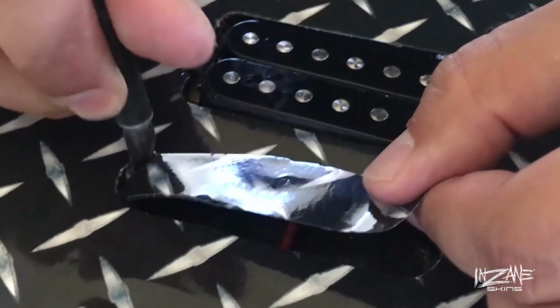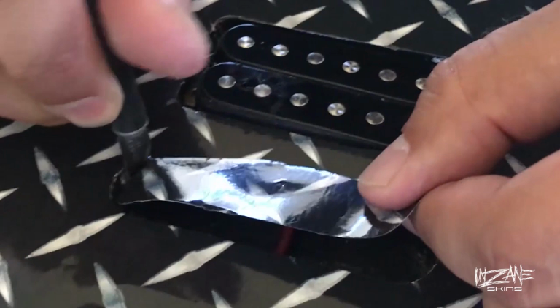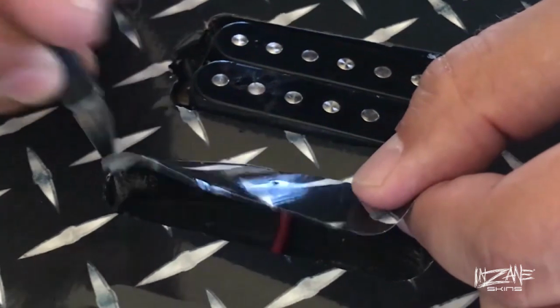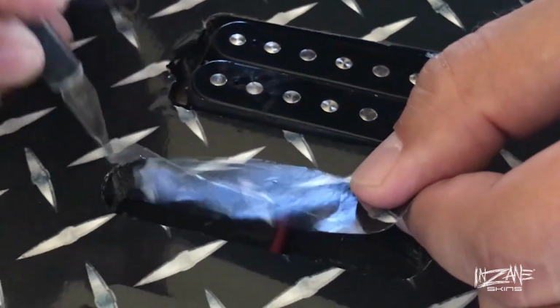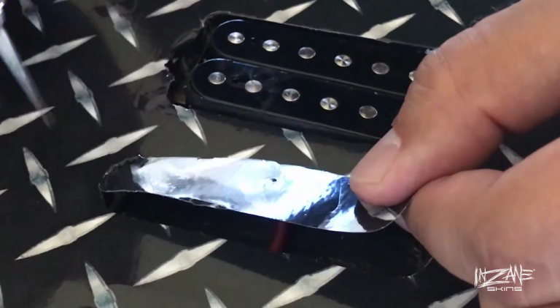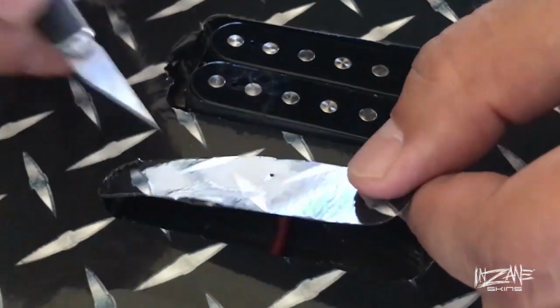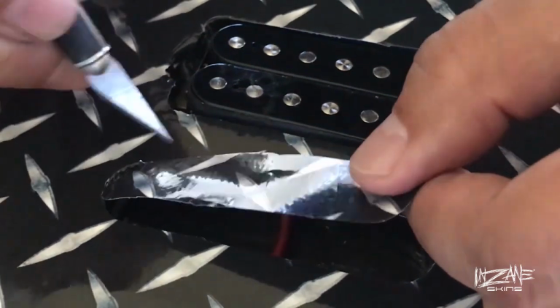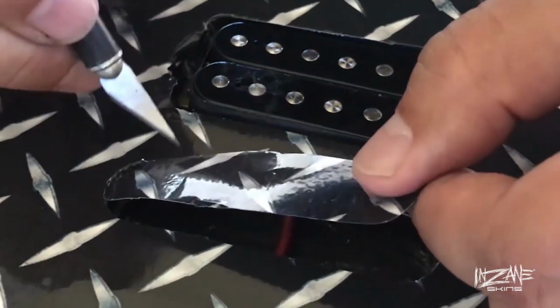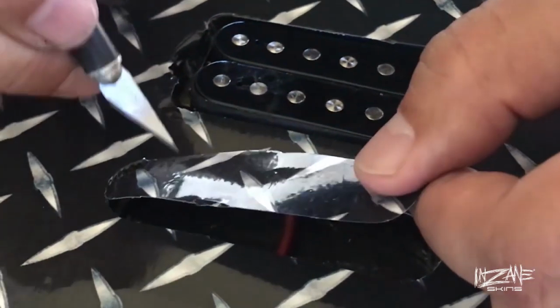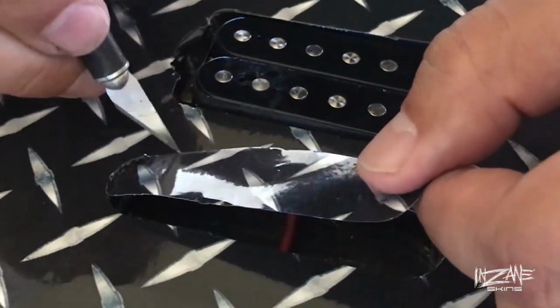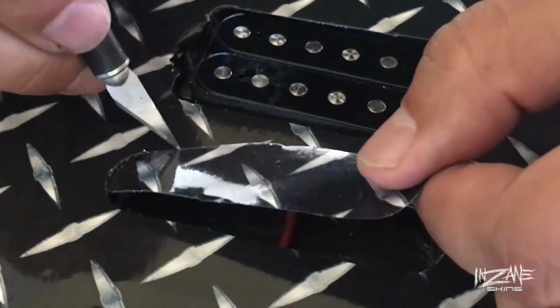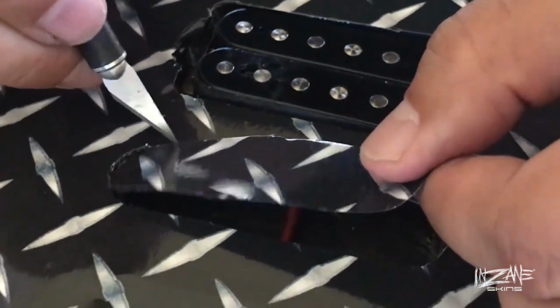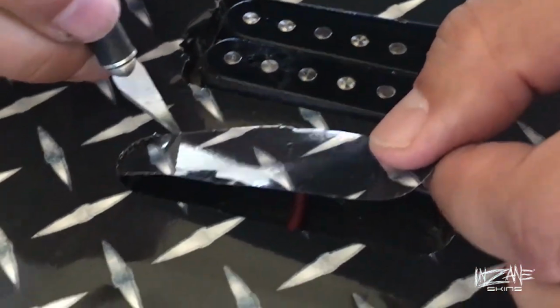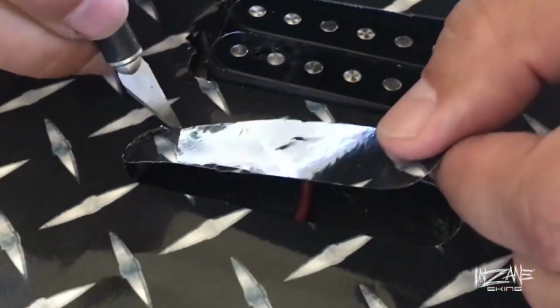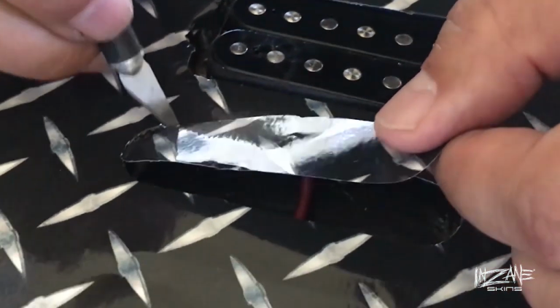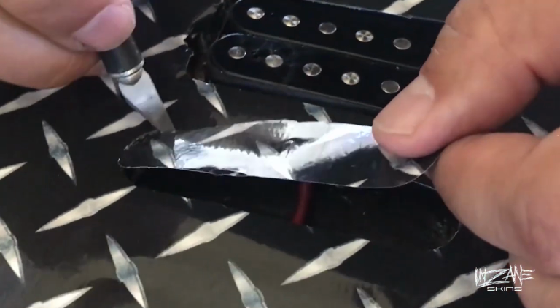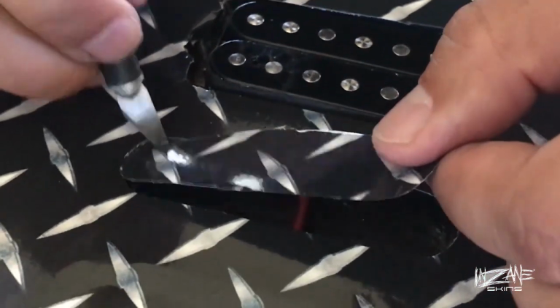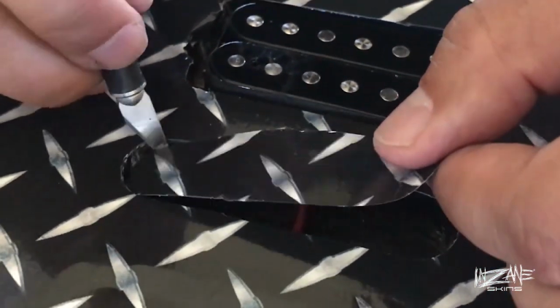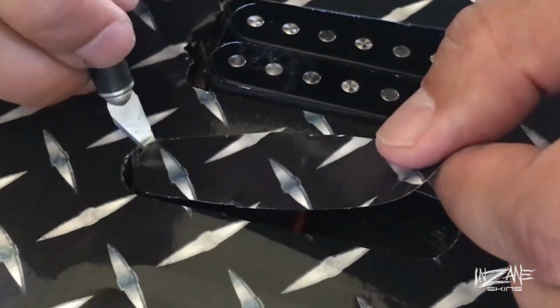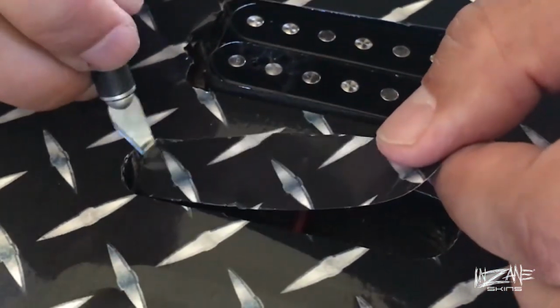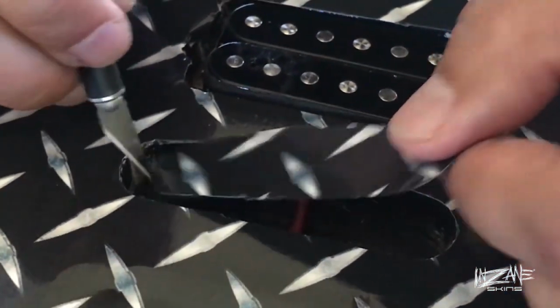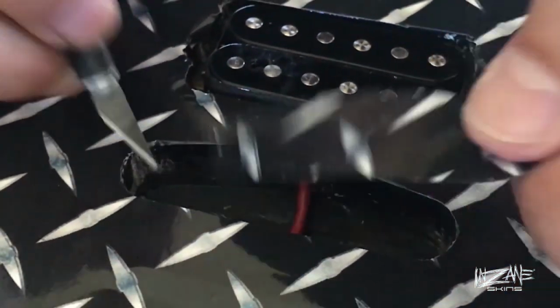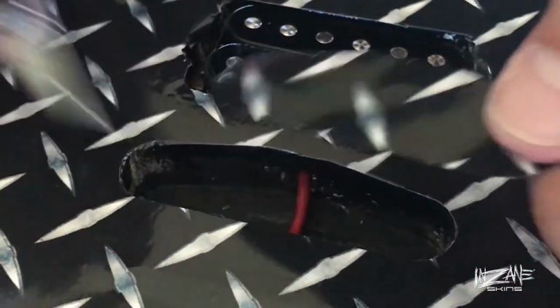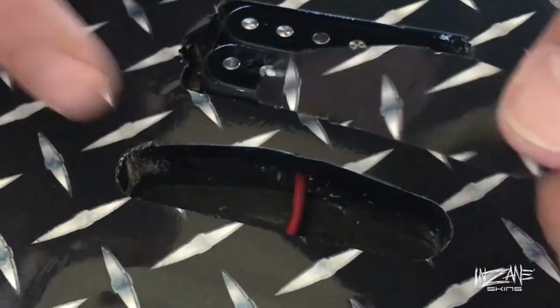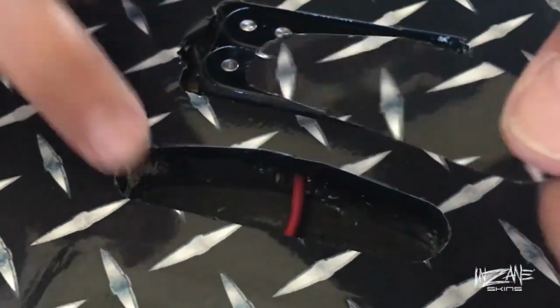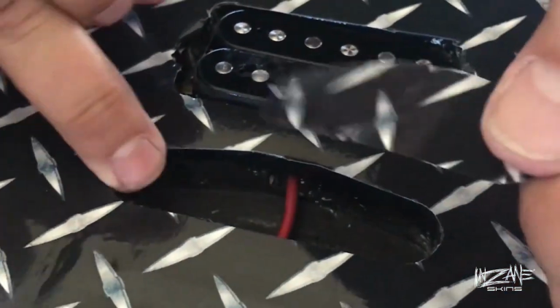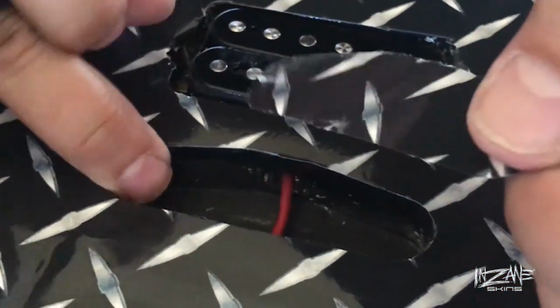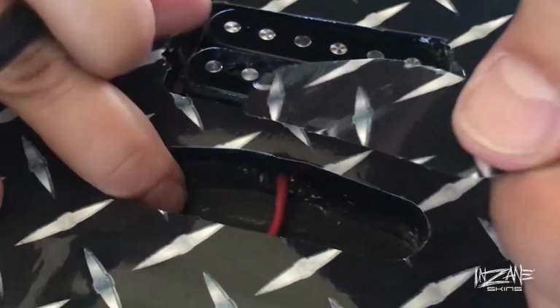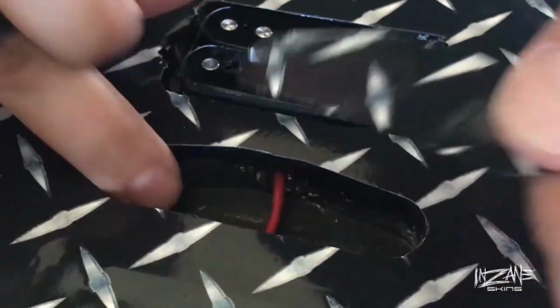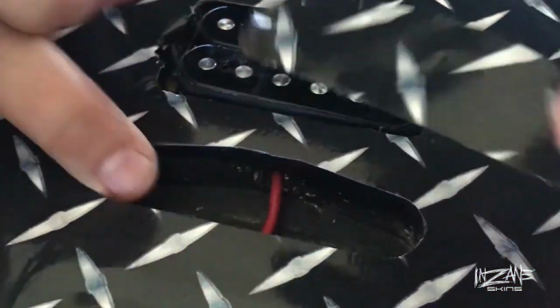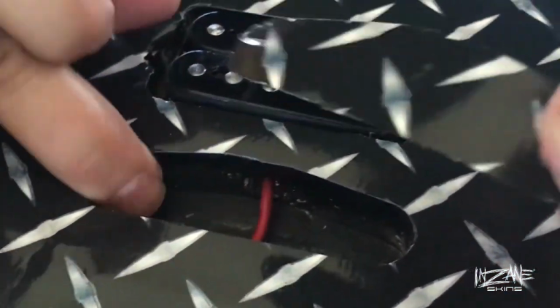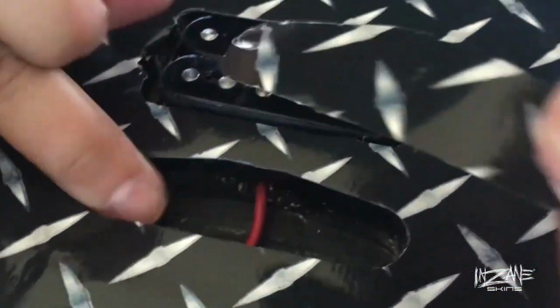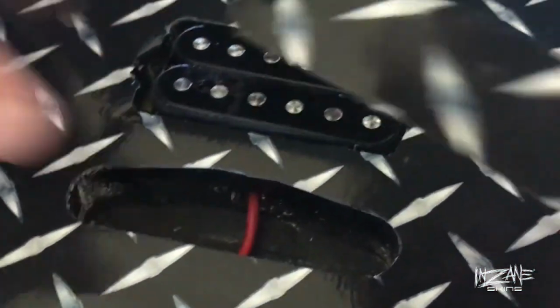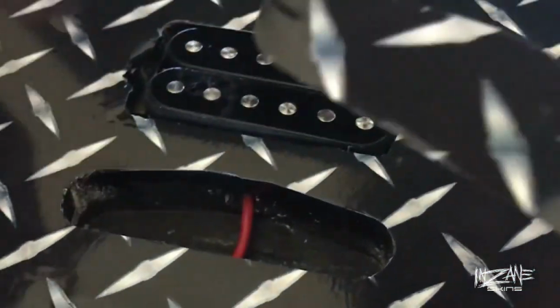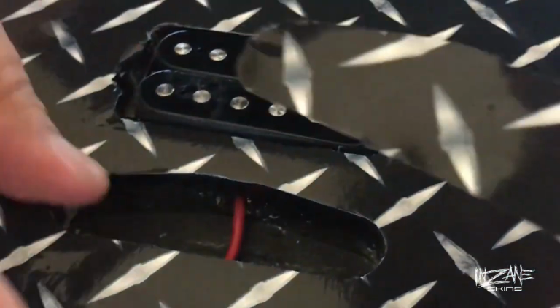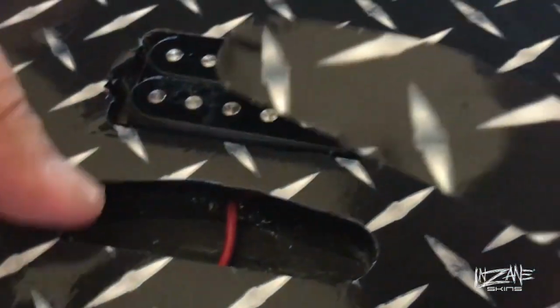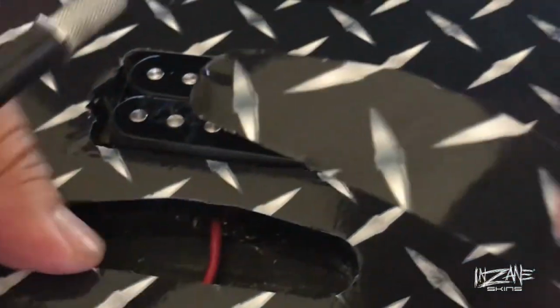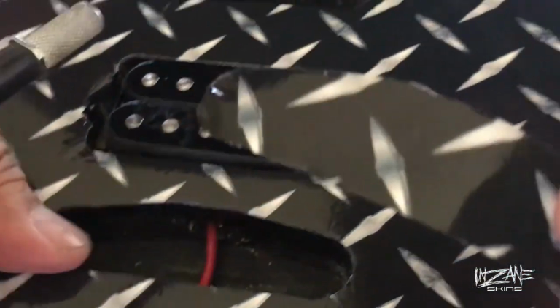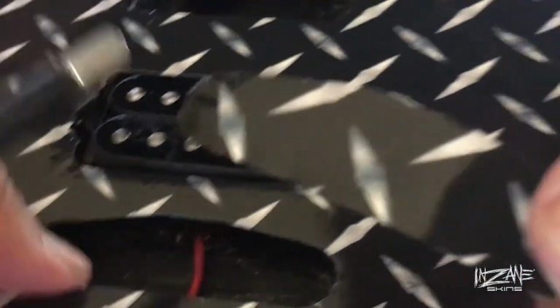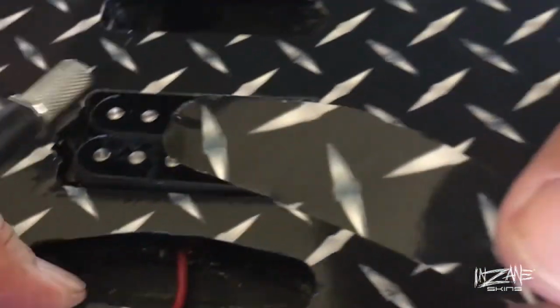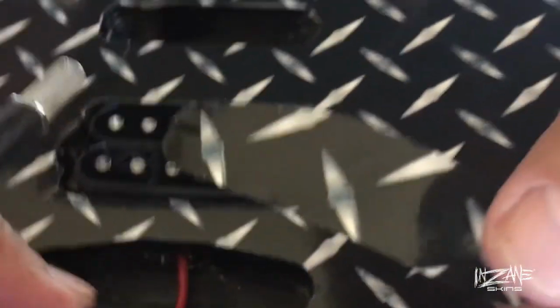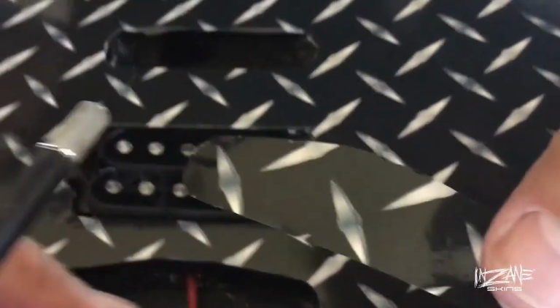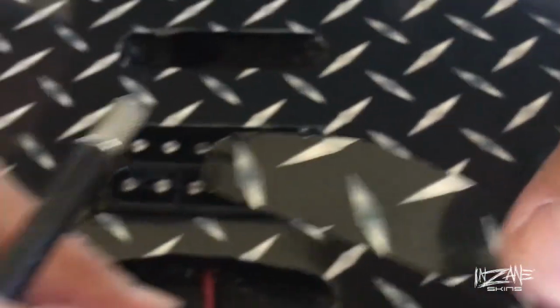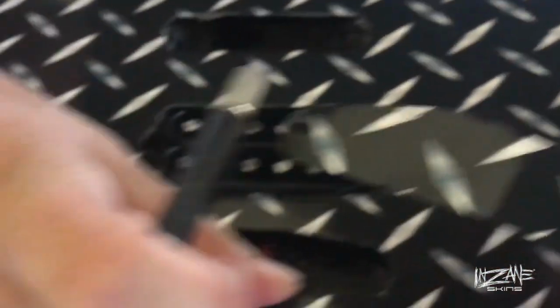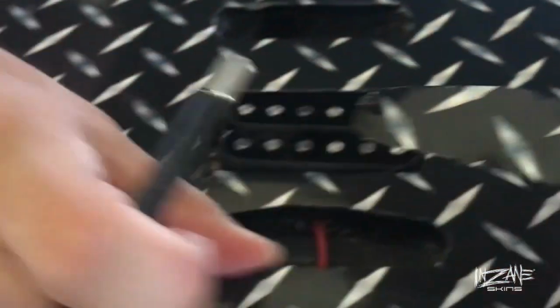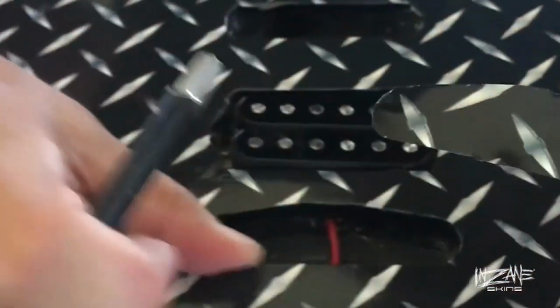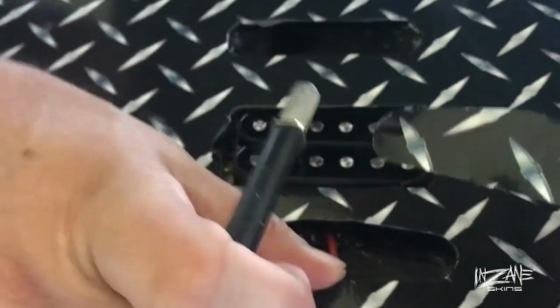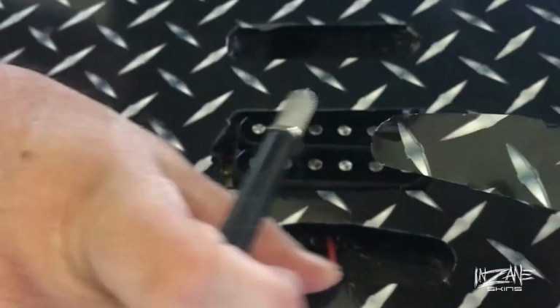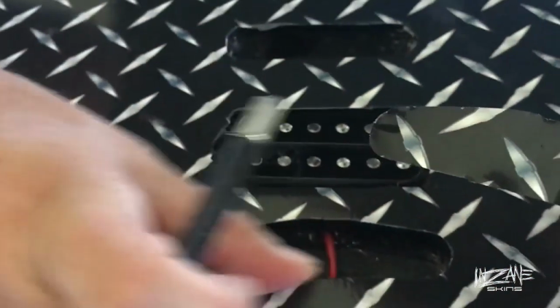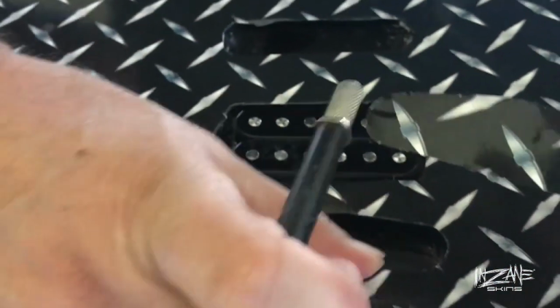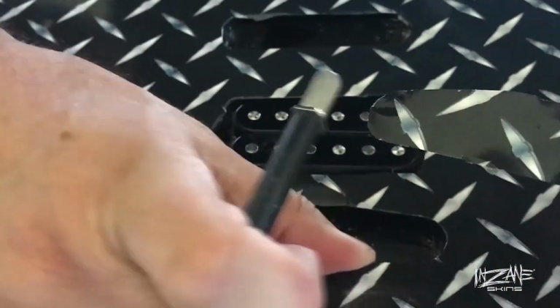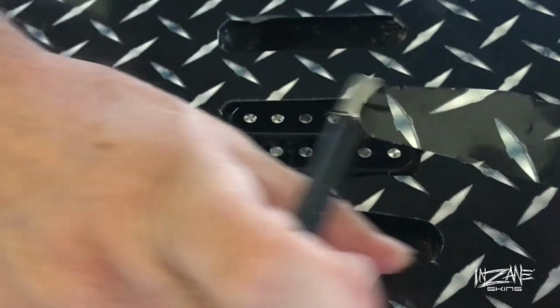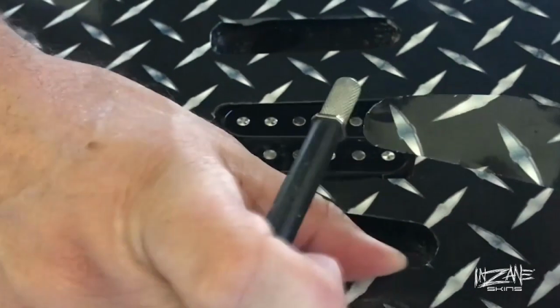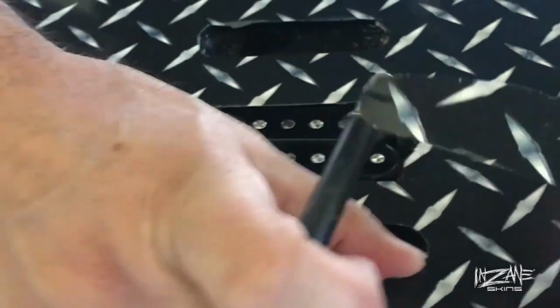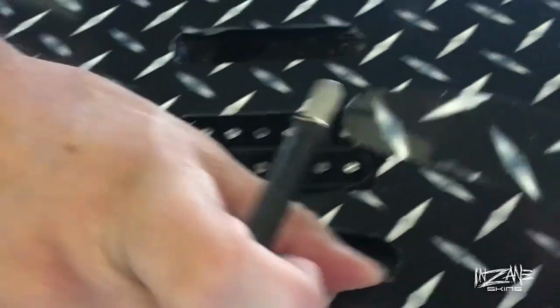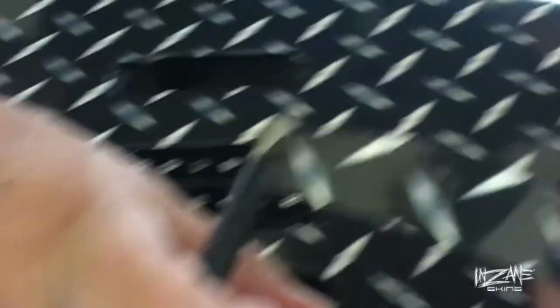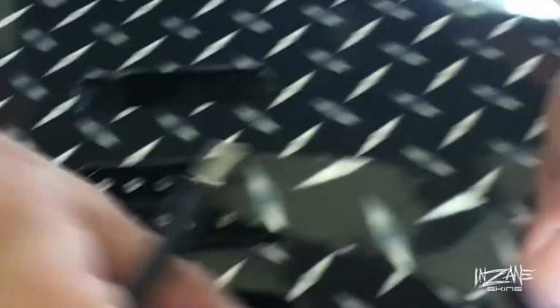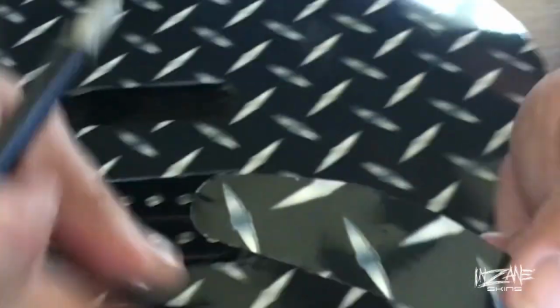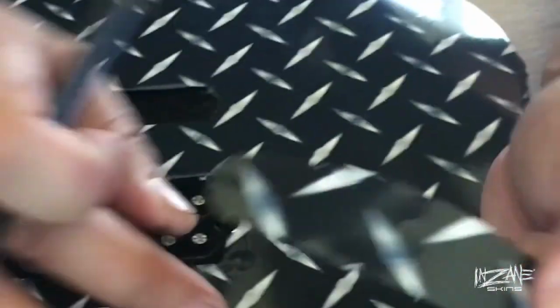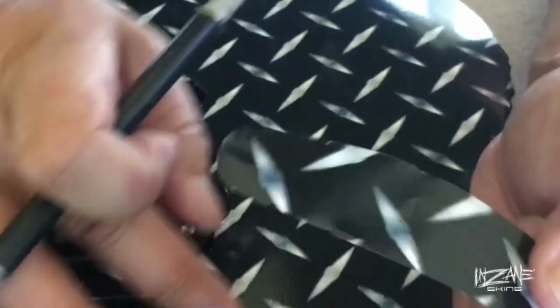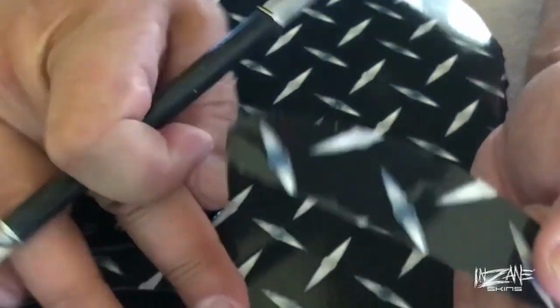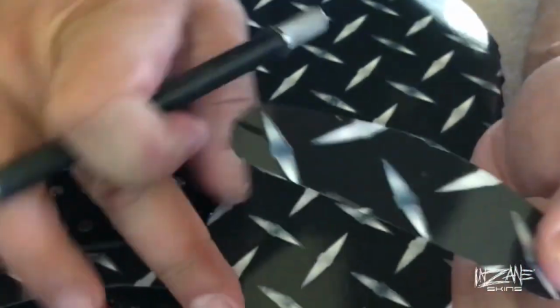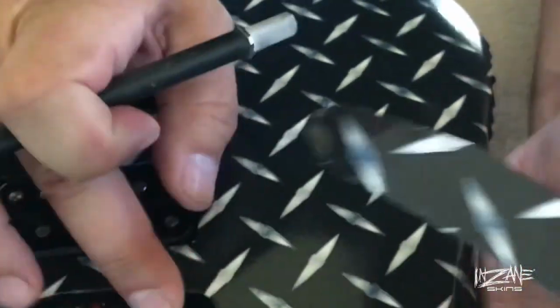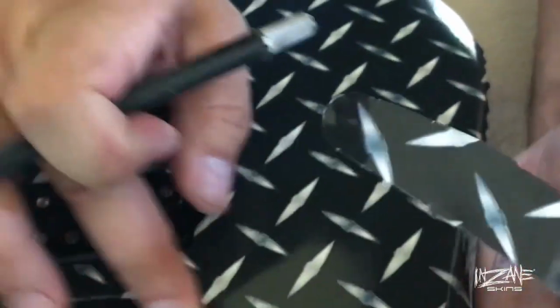And it's important to use a sharp, fresh blade when trimming. Just keep that in mind.